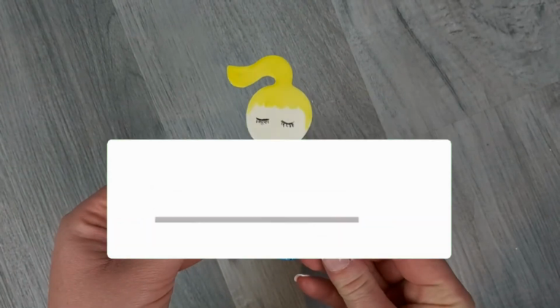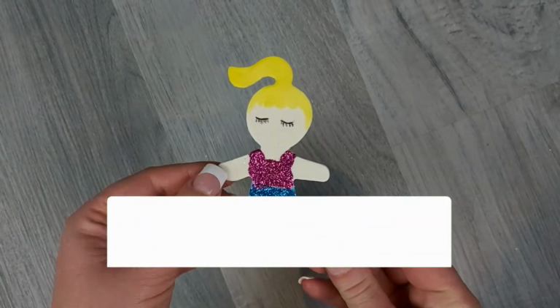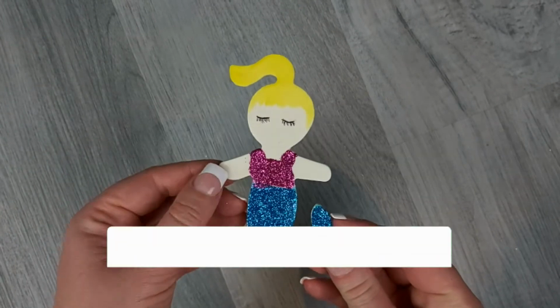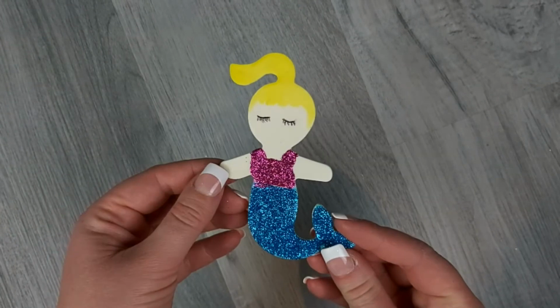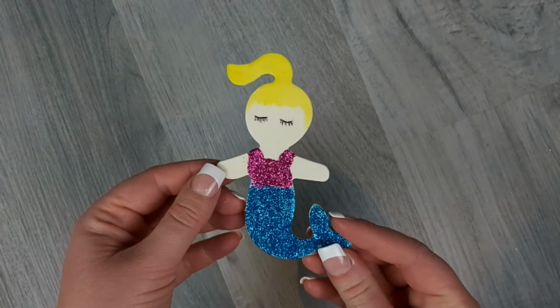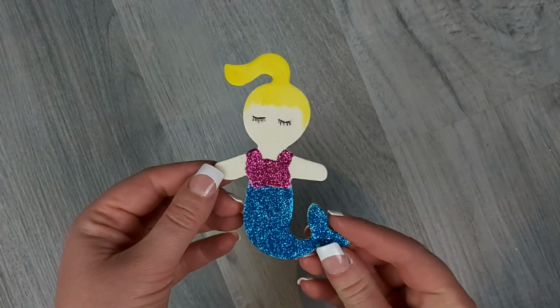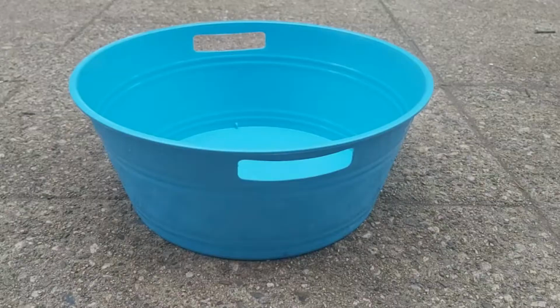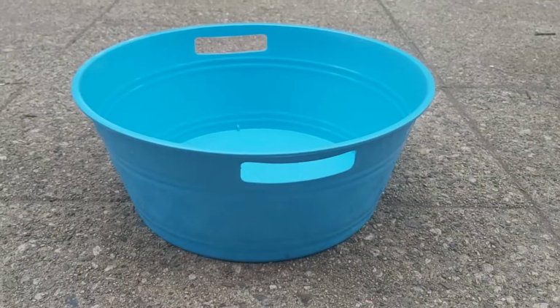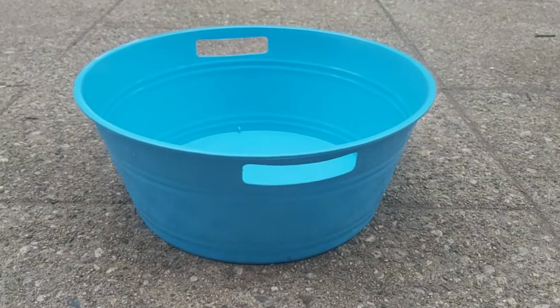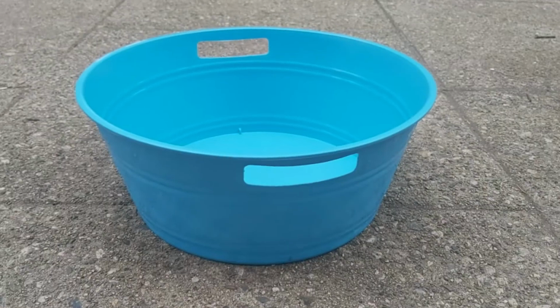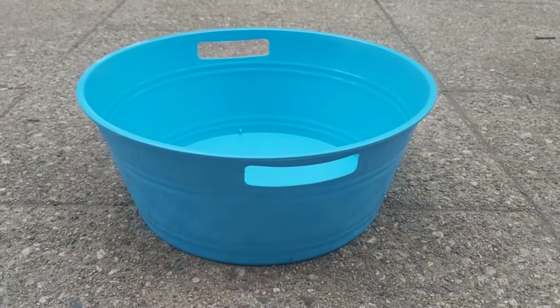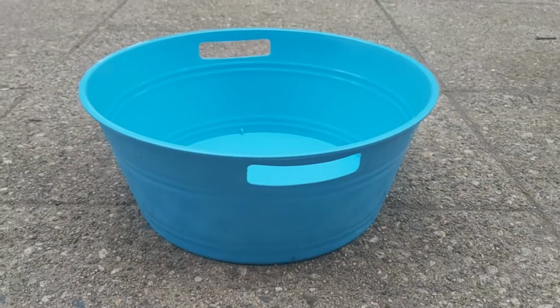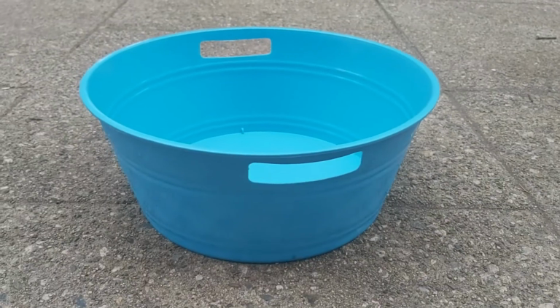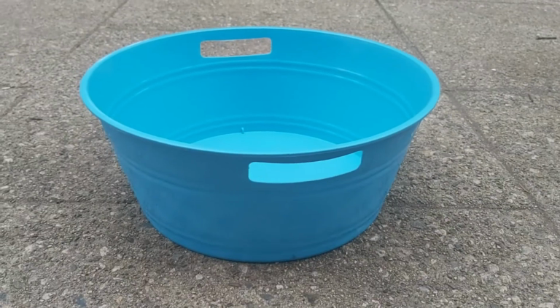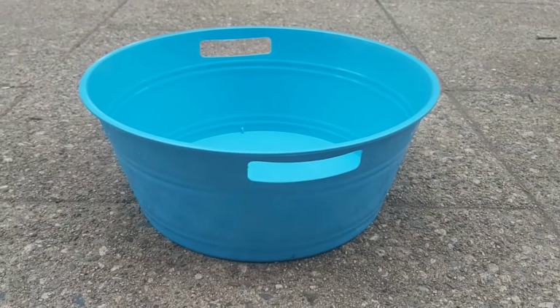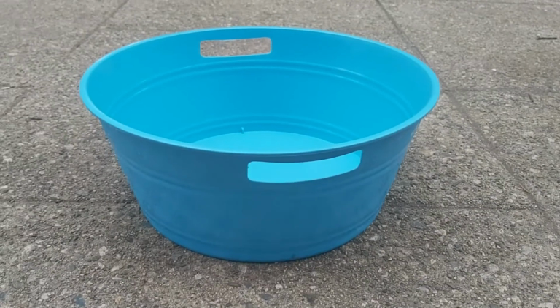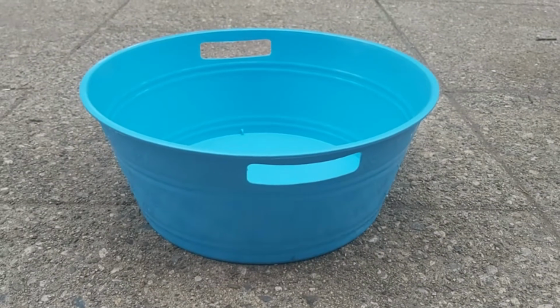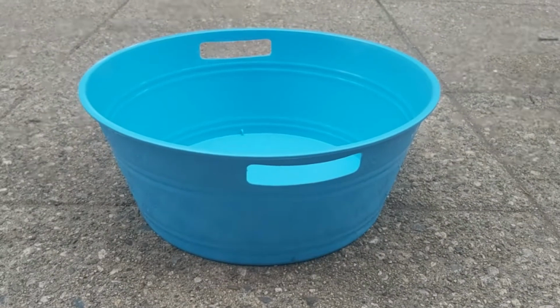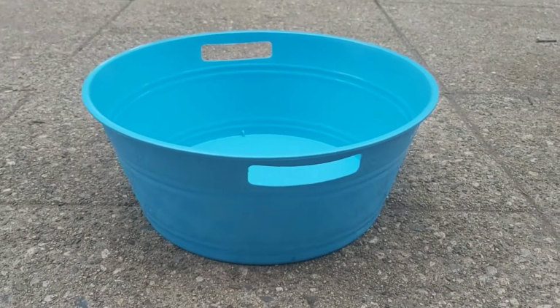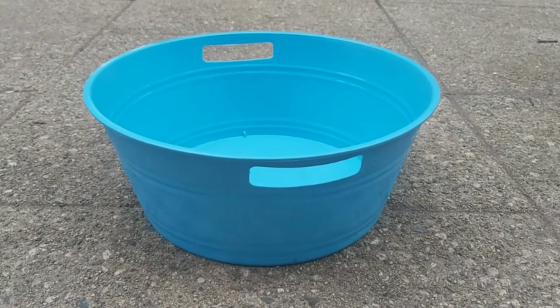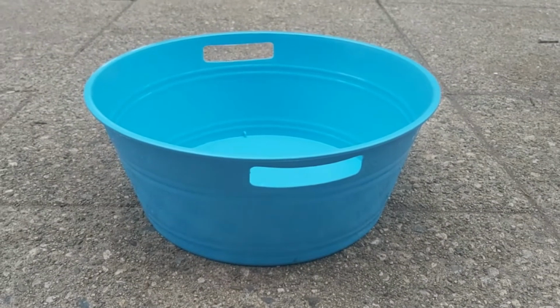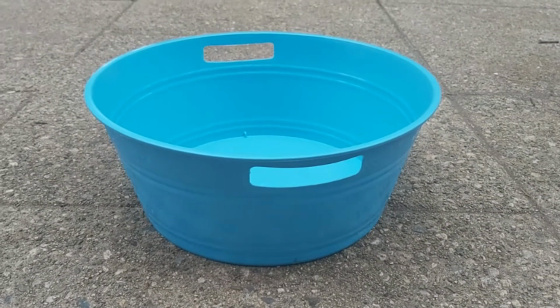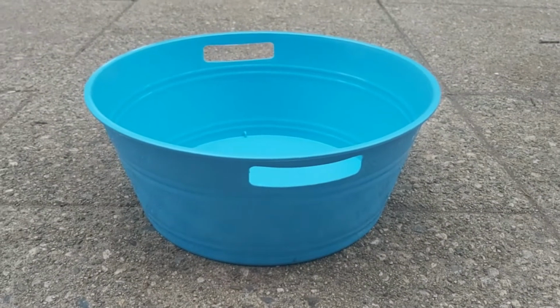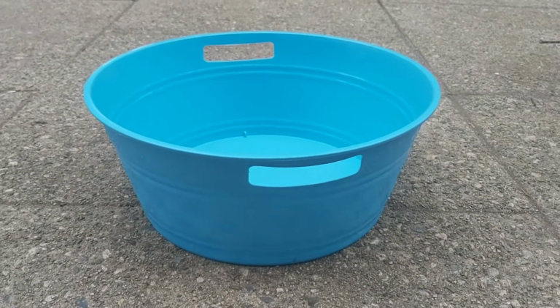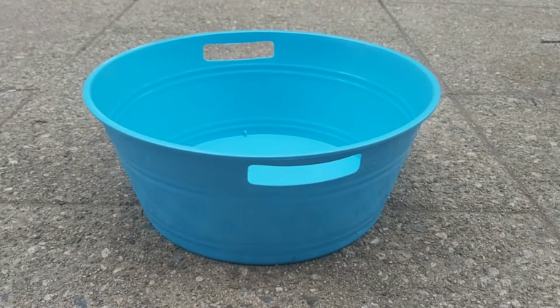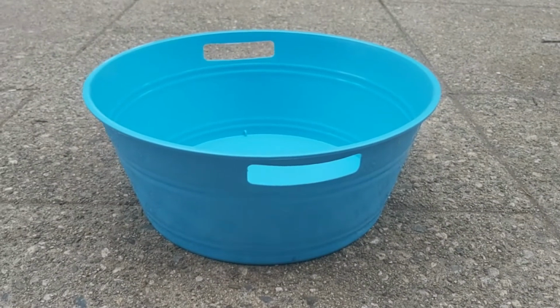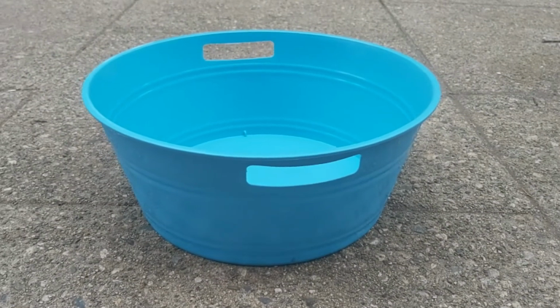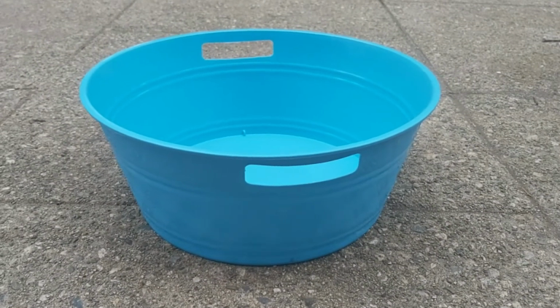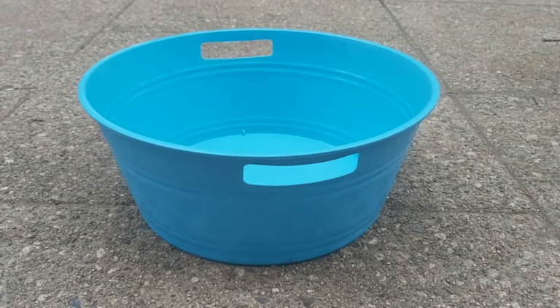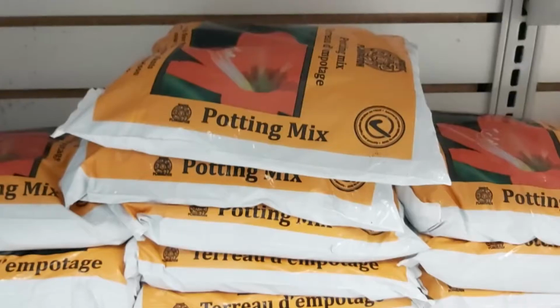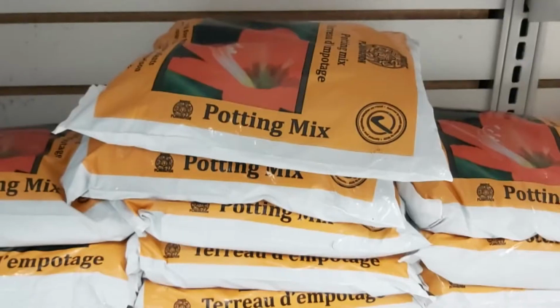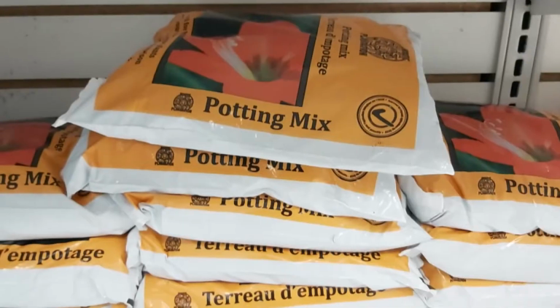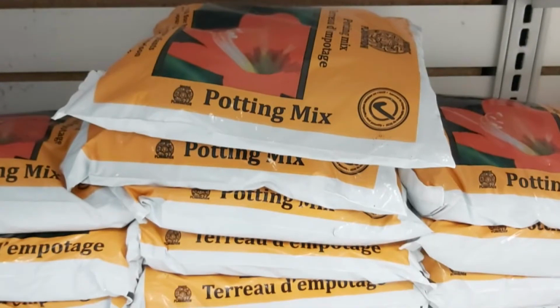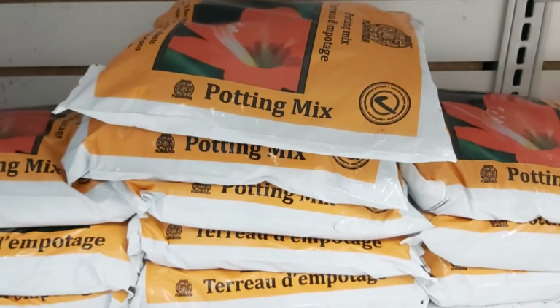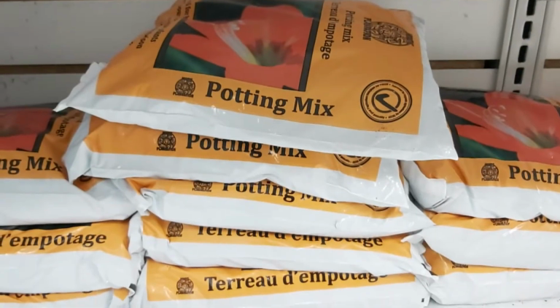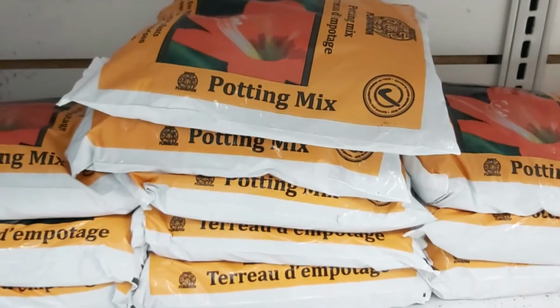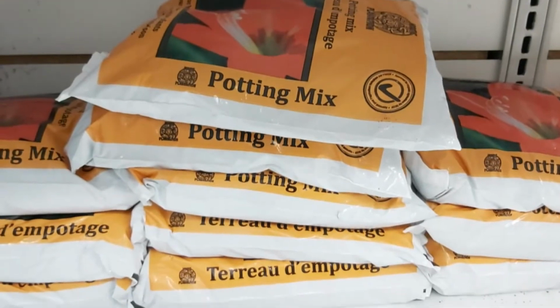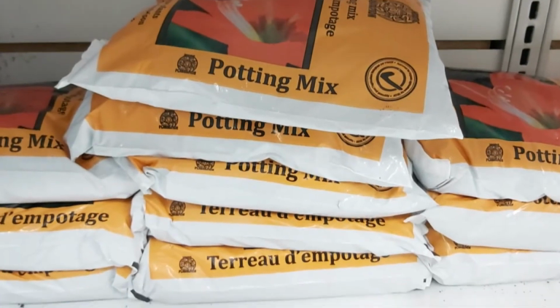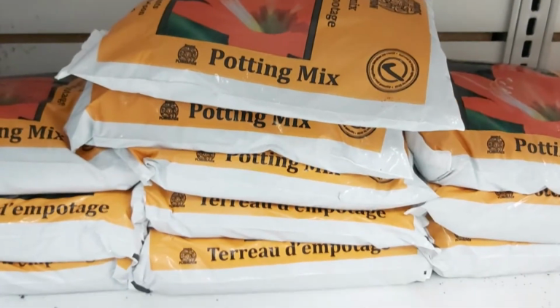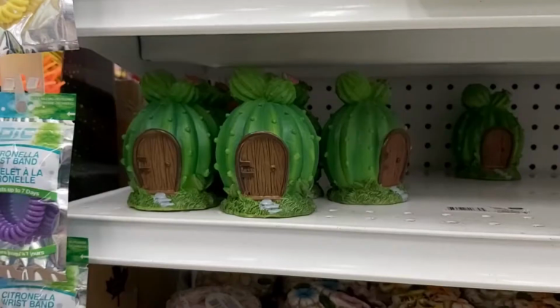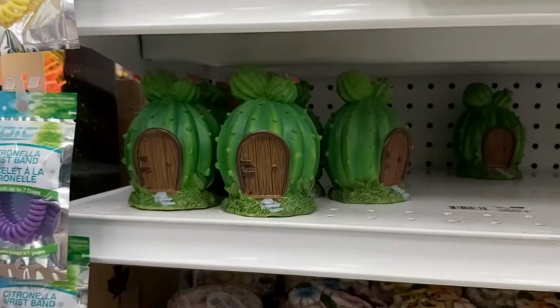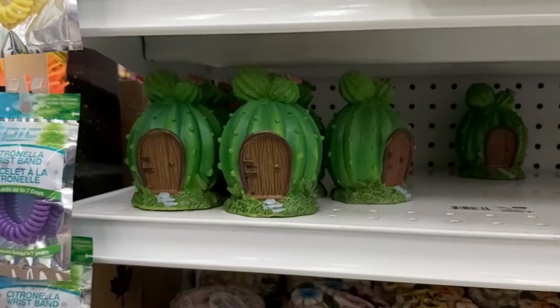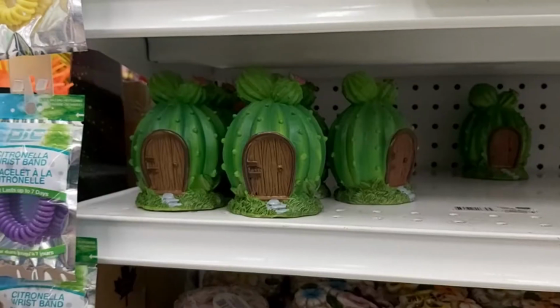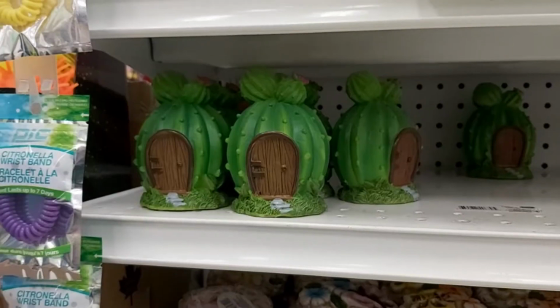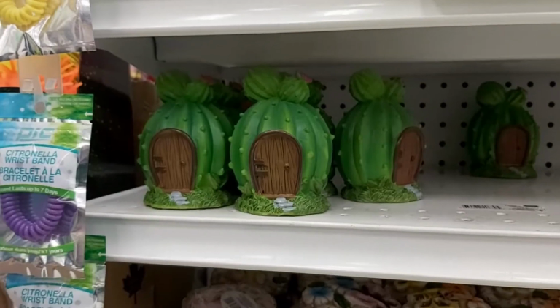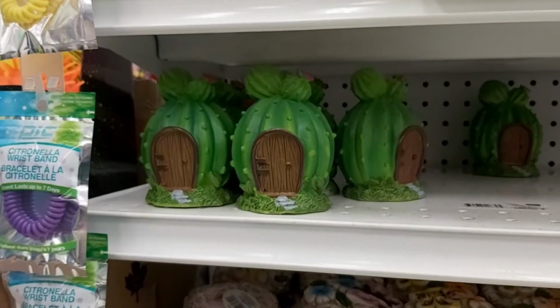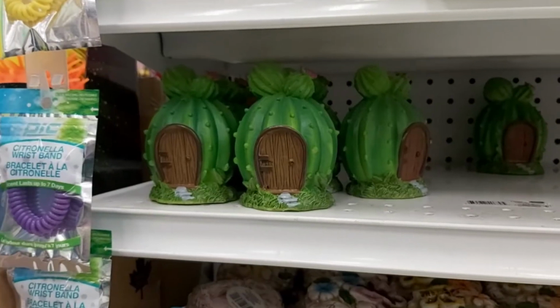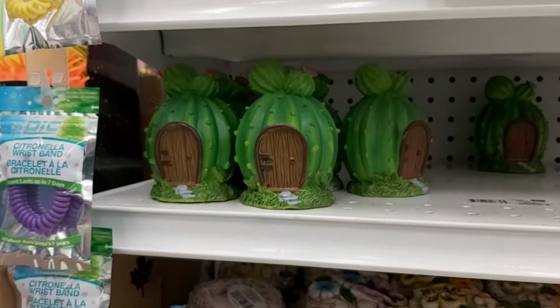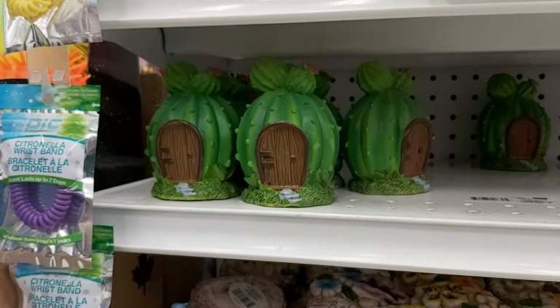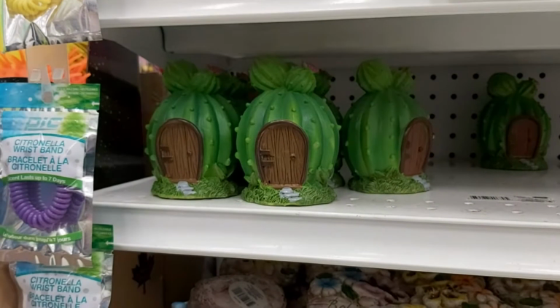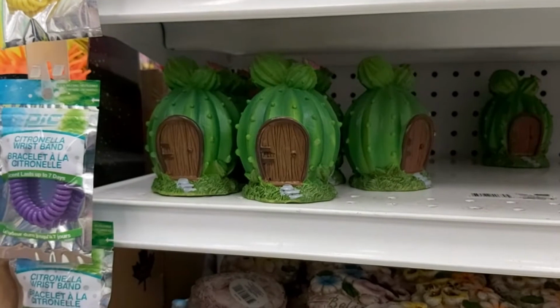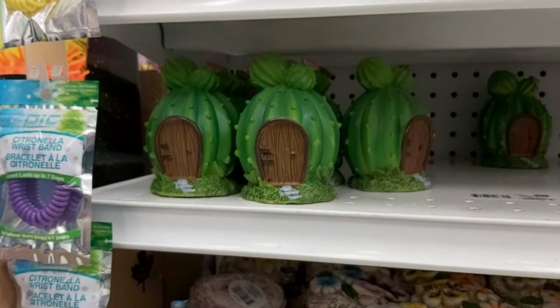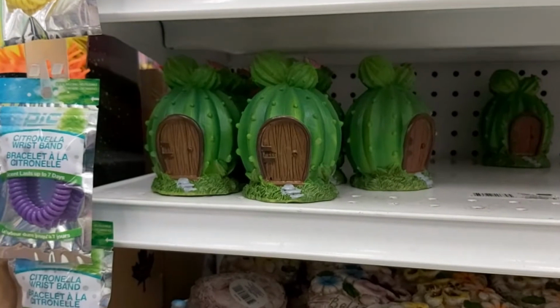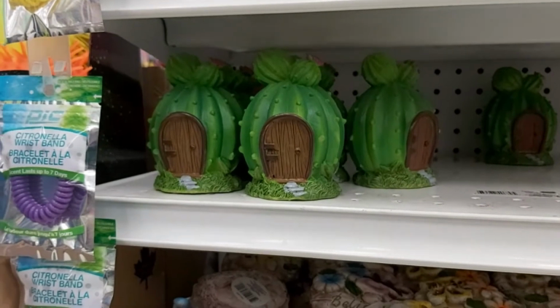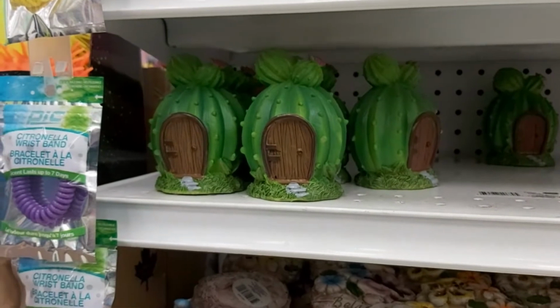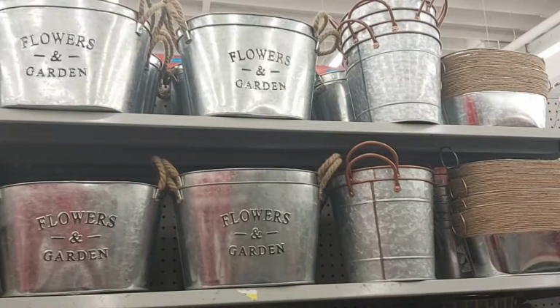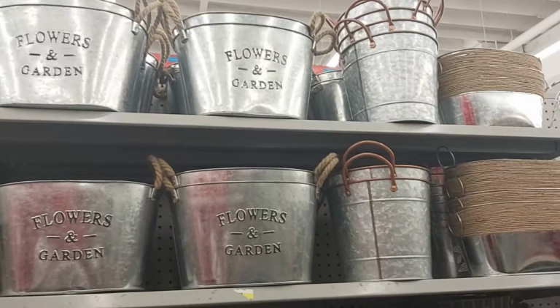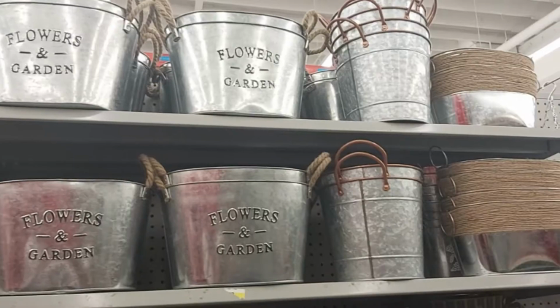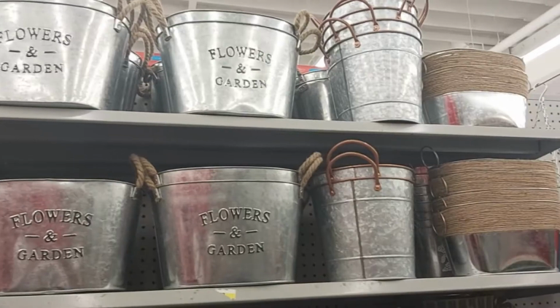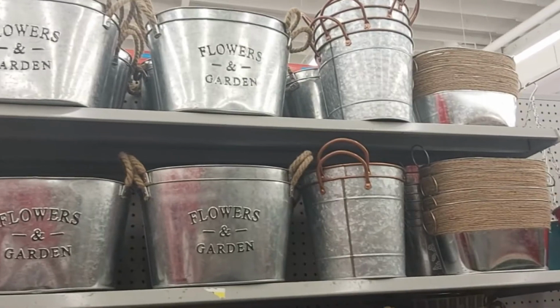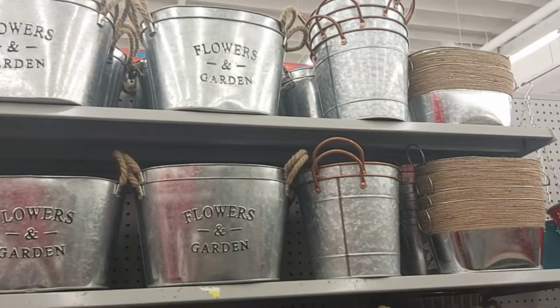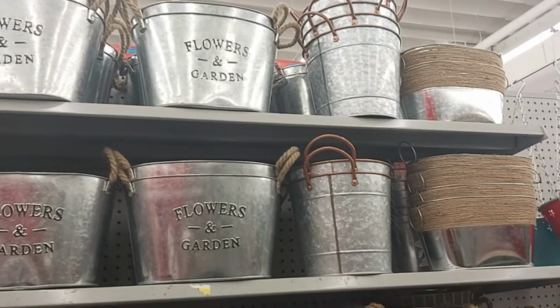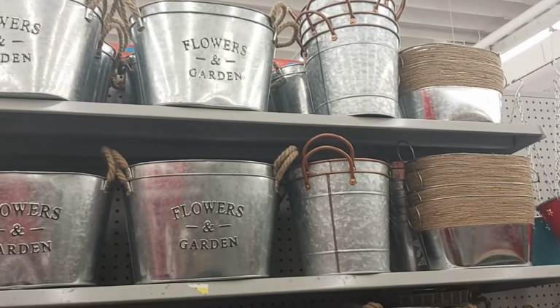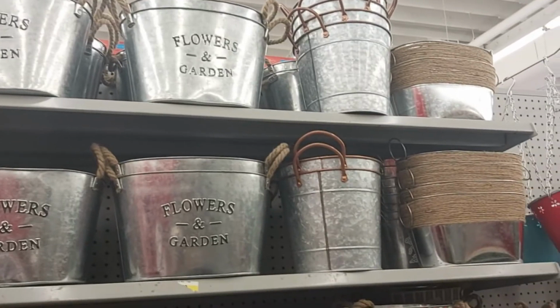To make a fairy garden you will need a container, soil, and then decorations. So let's head to the store and I'll show you what options there are.